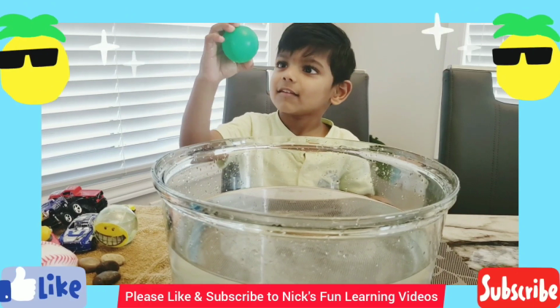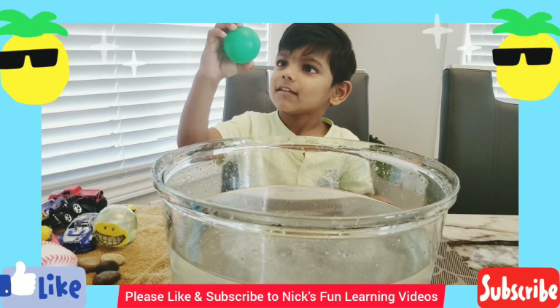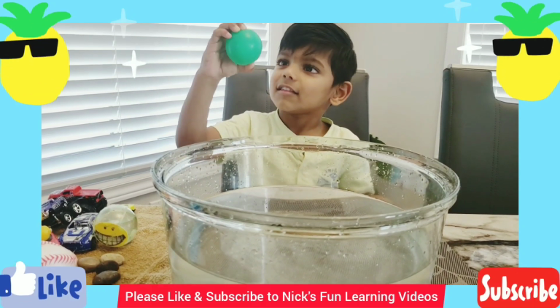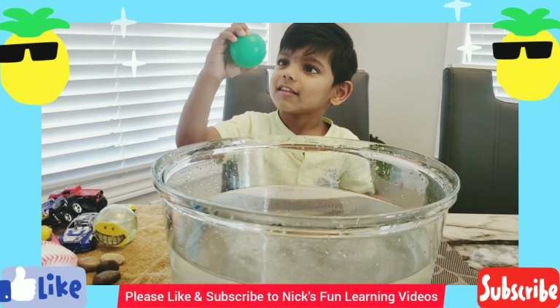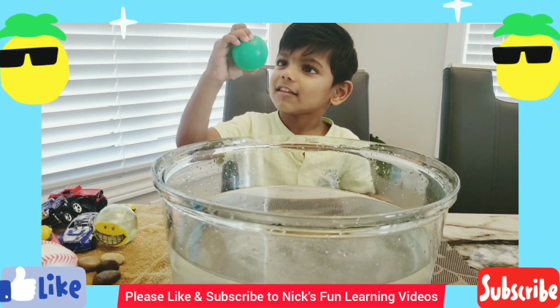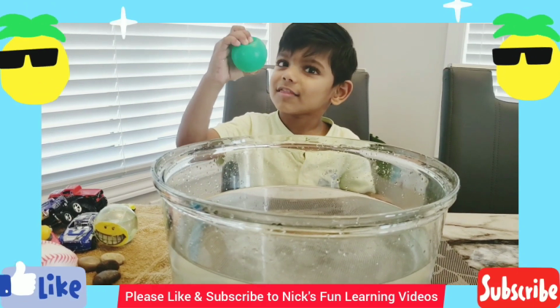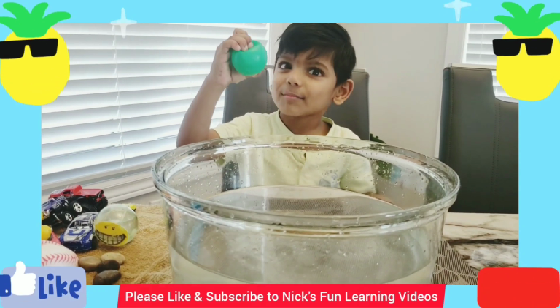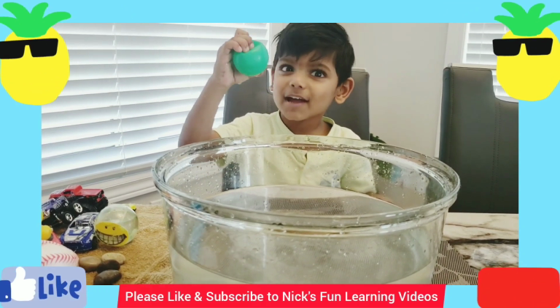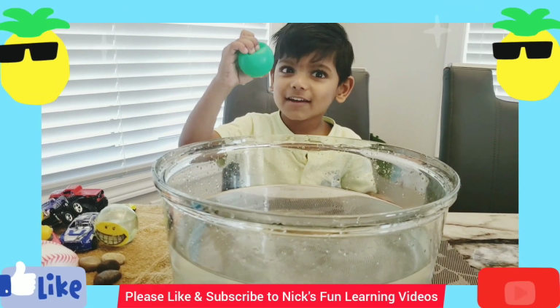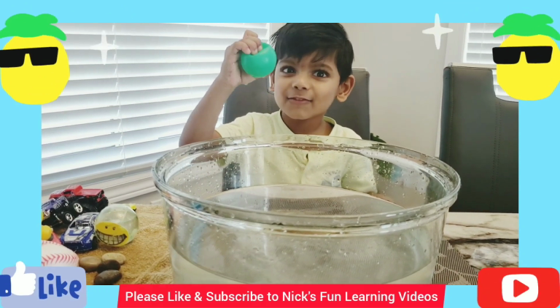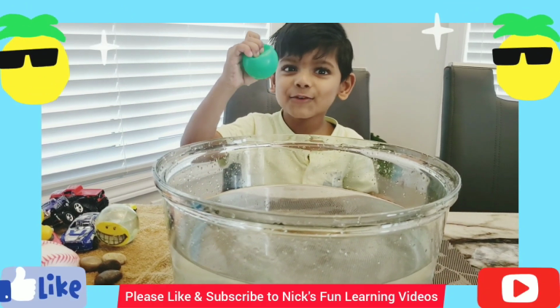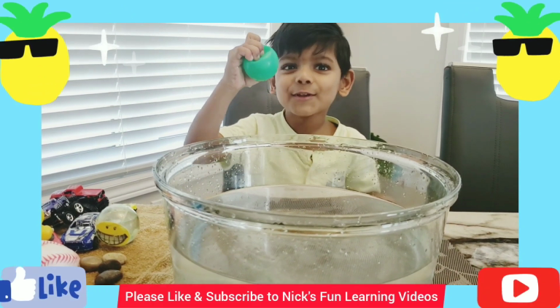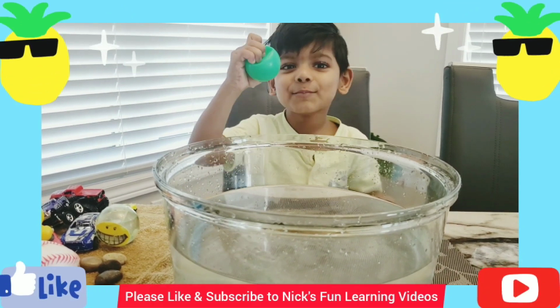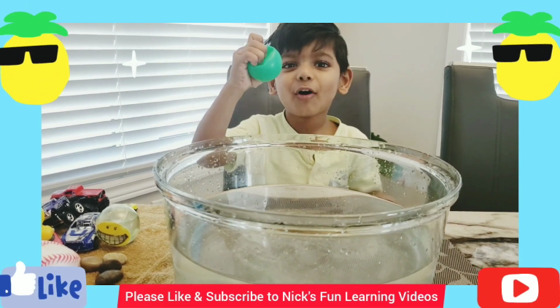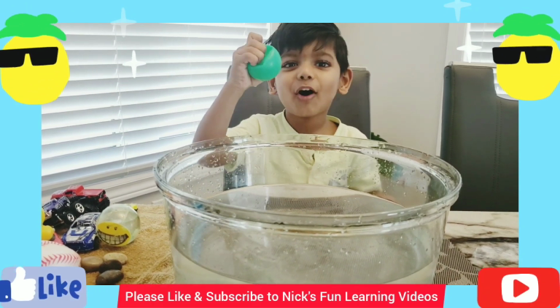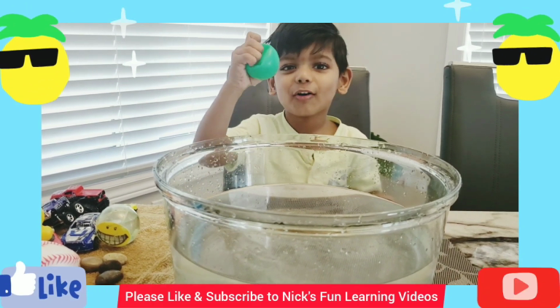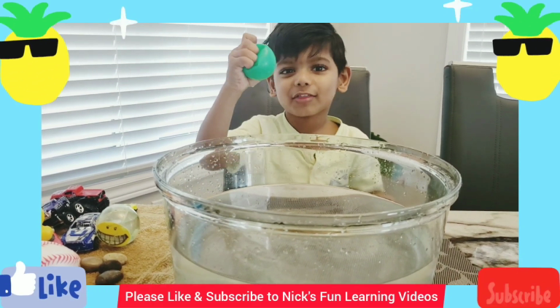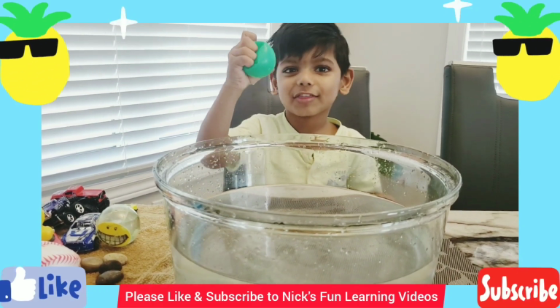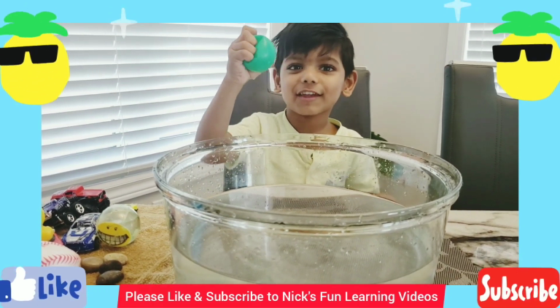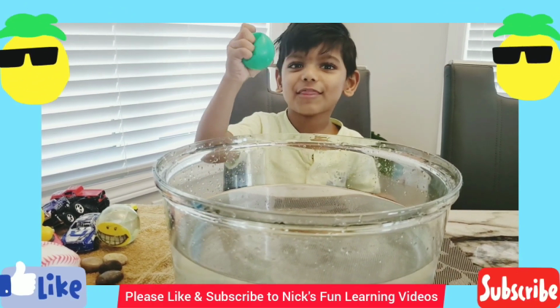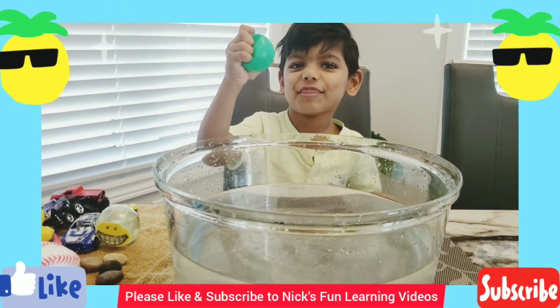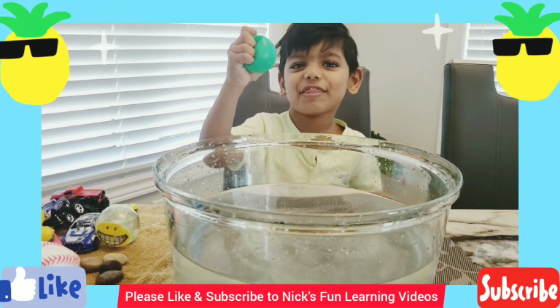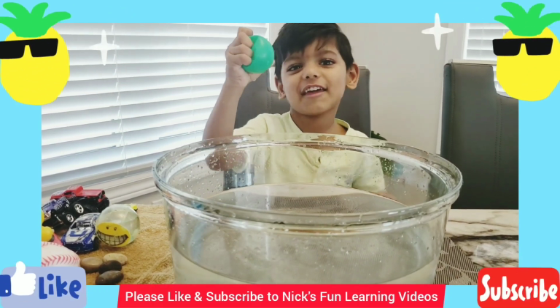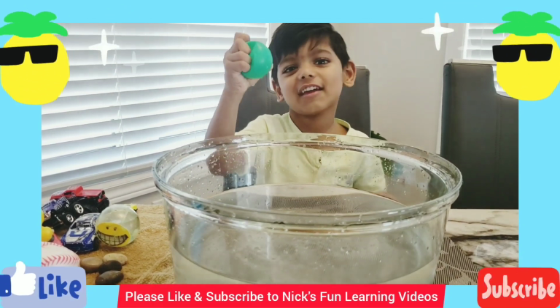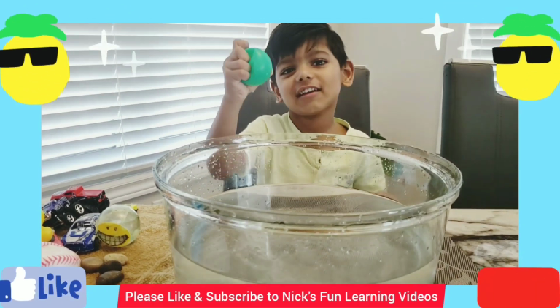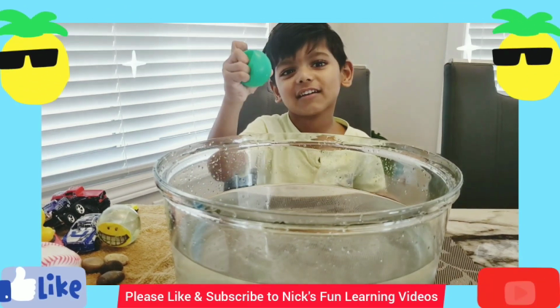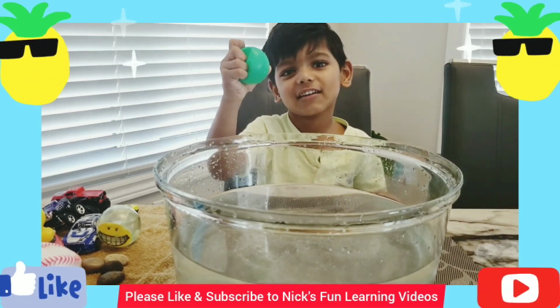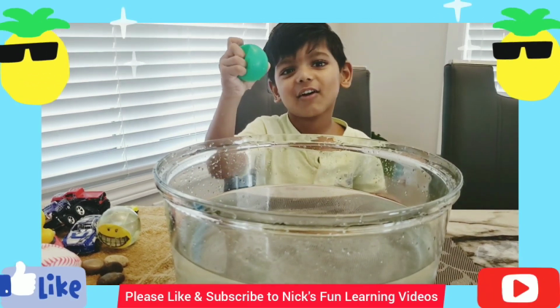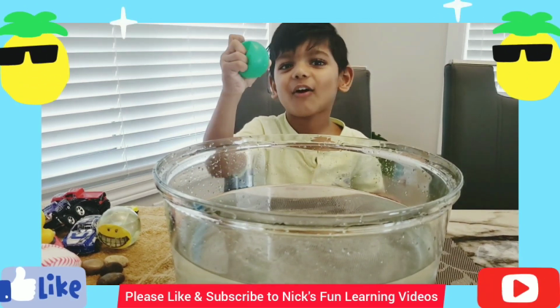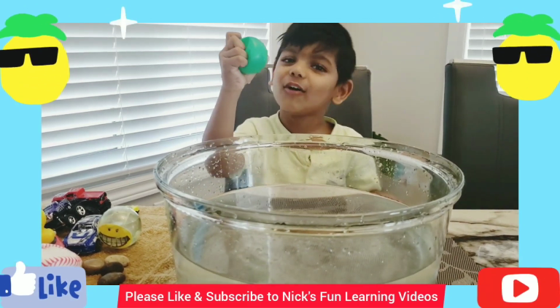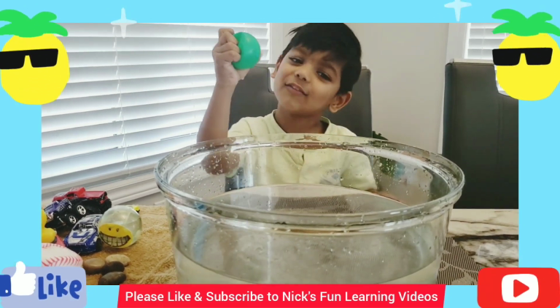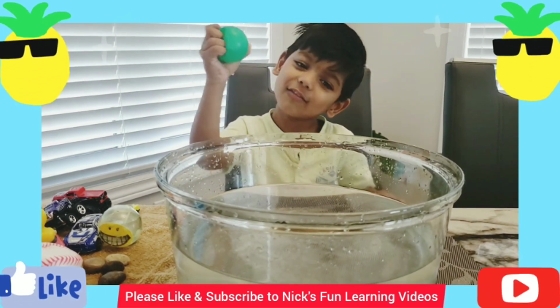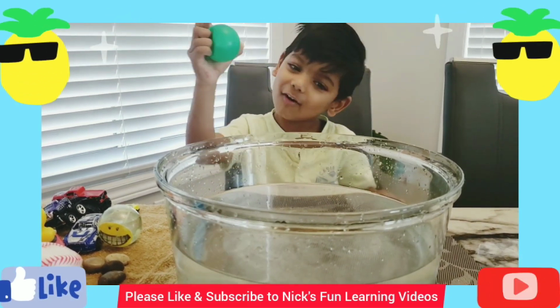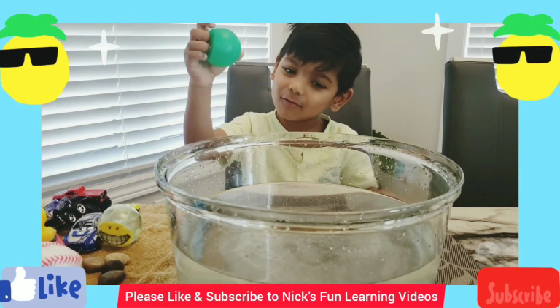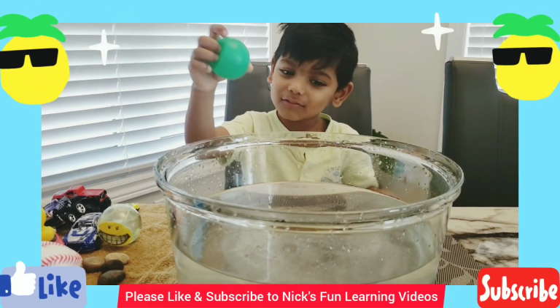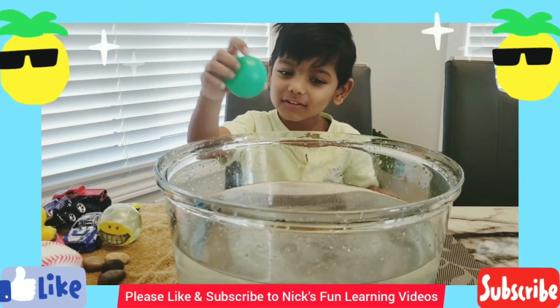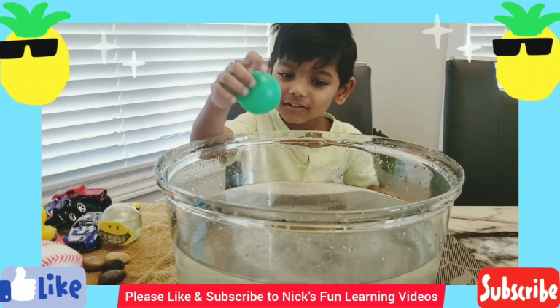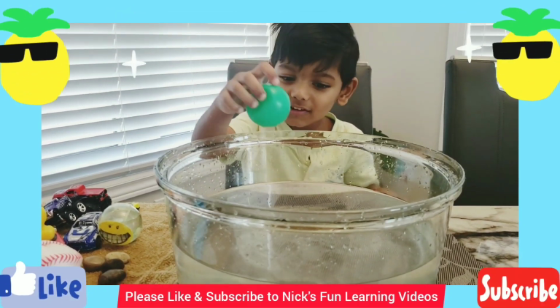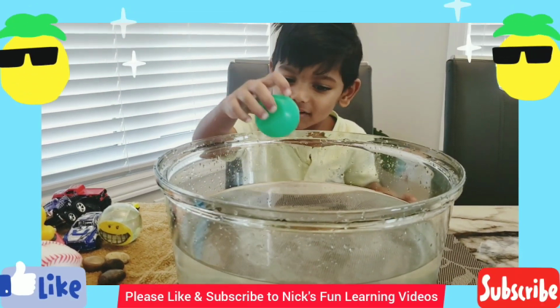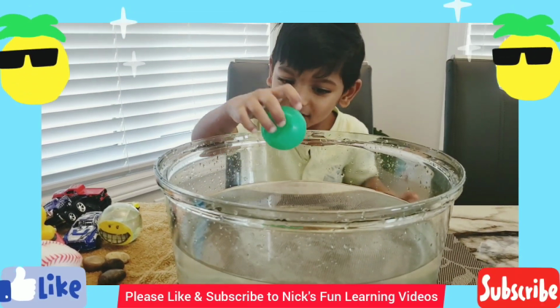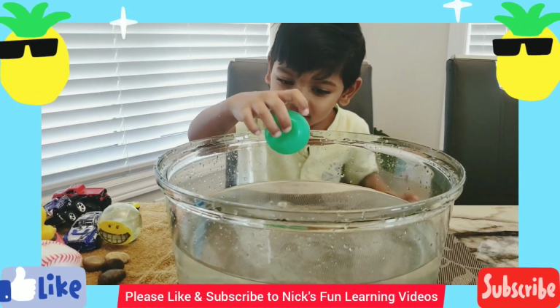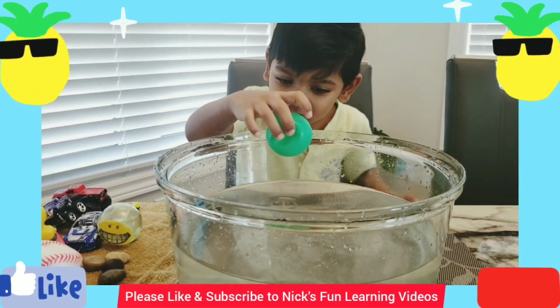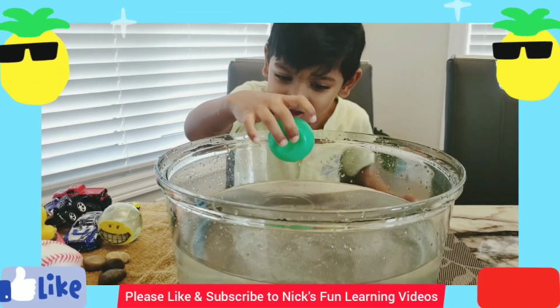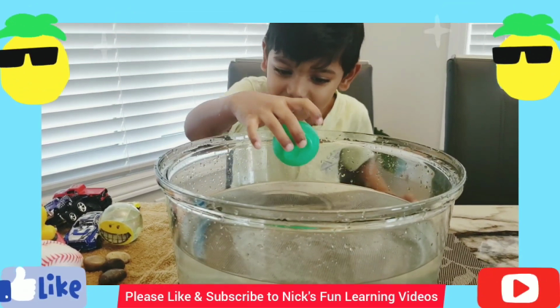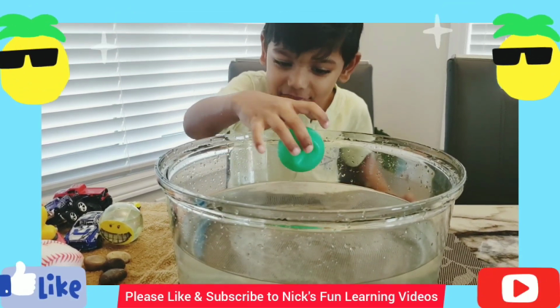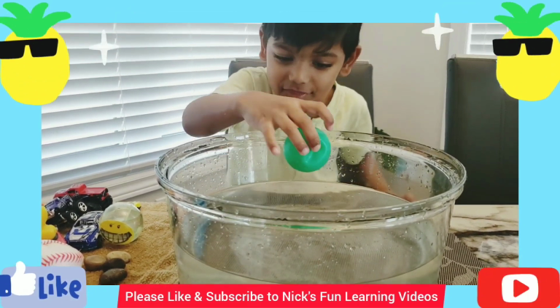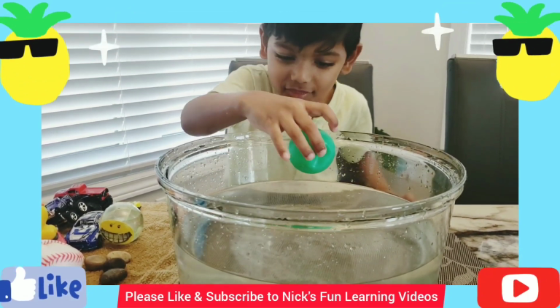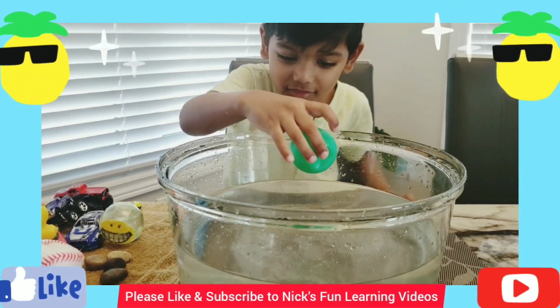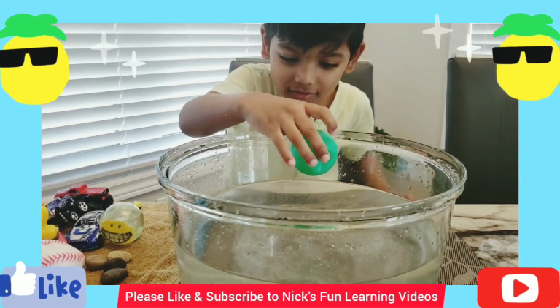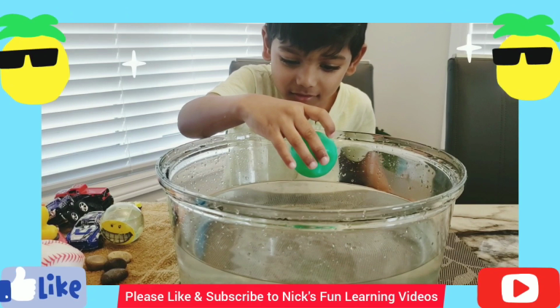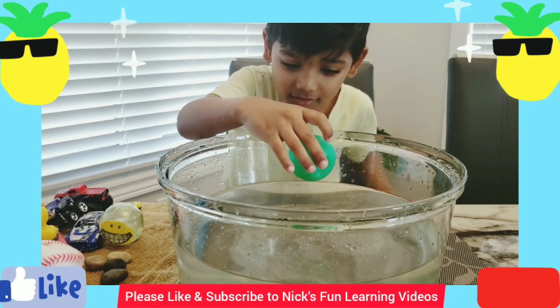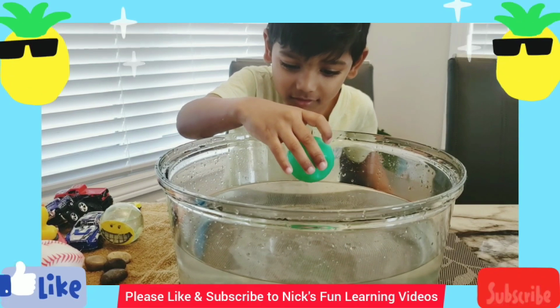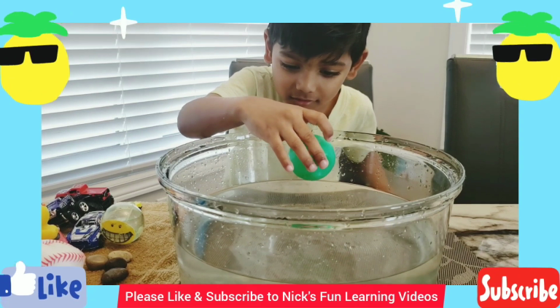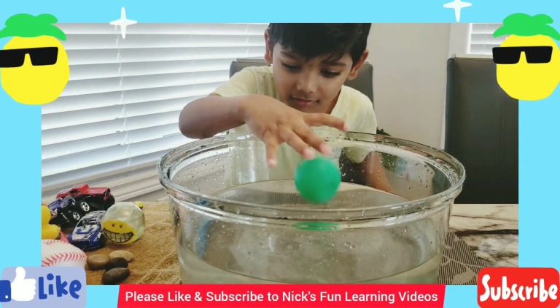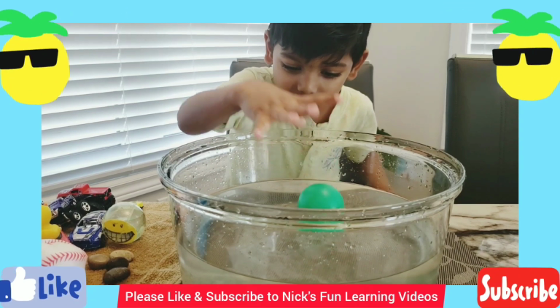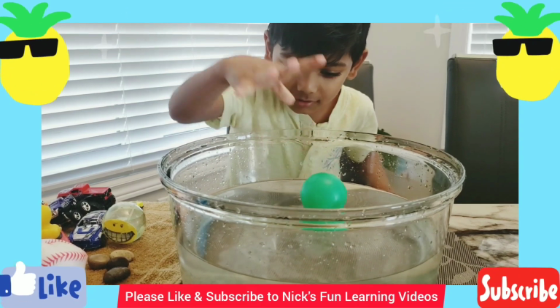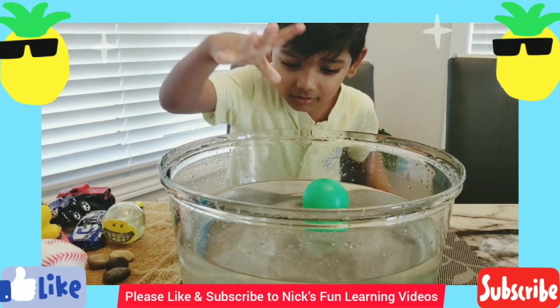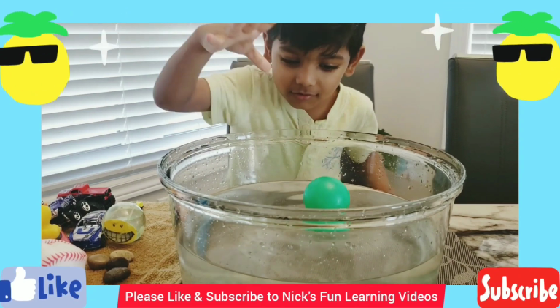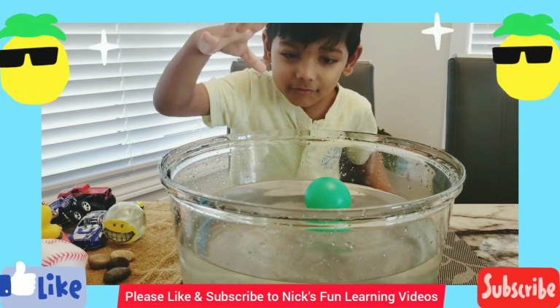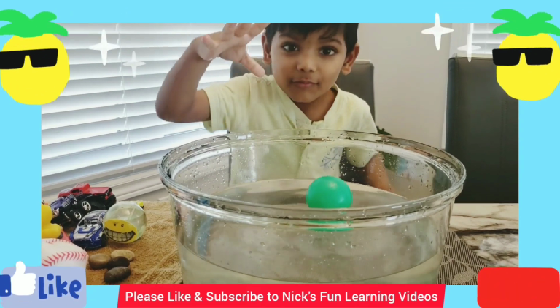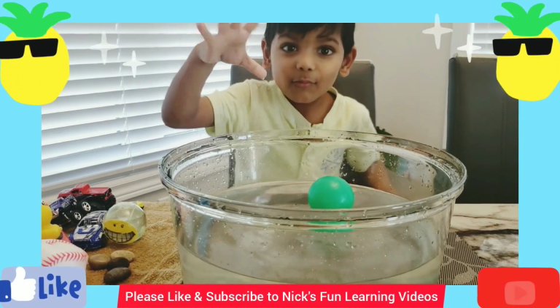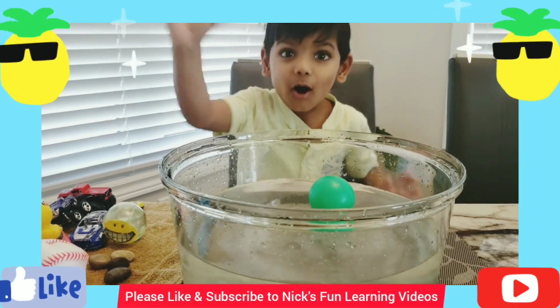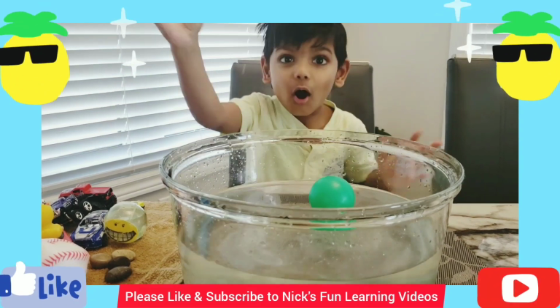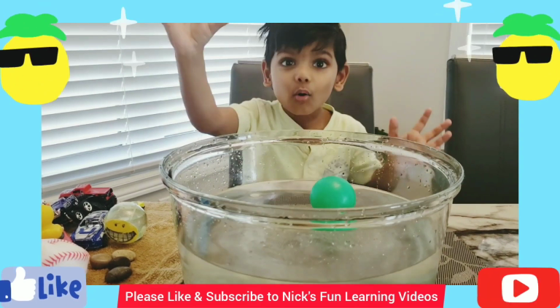It's my green ball. Can it sink or float? It floats!